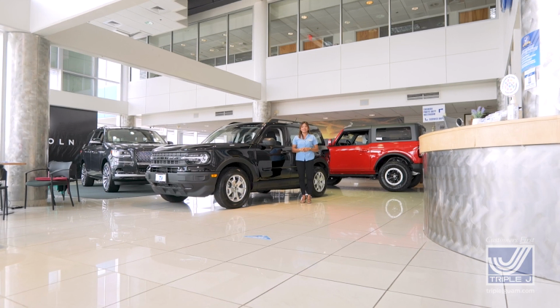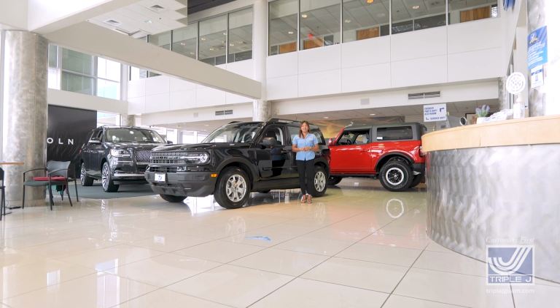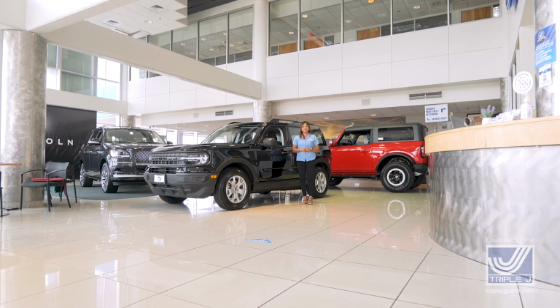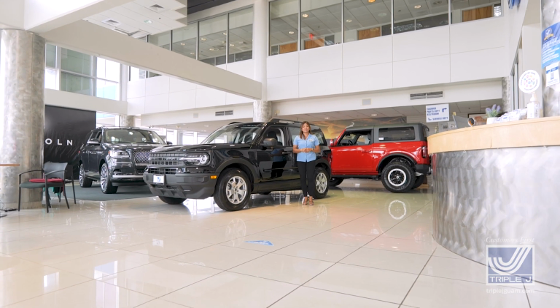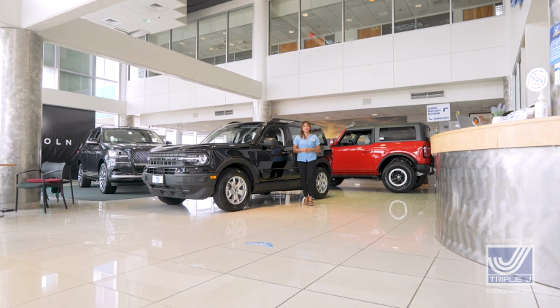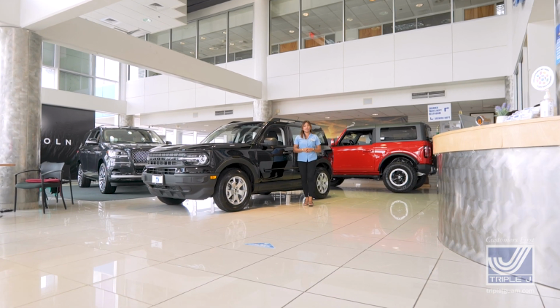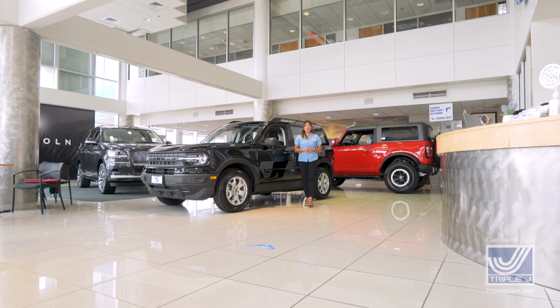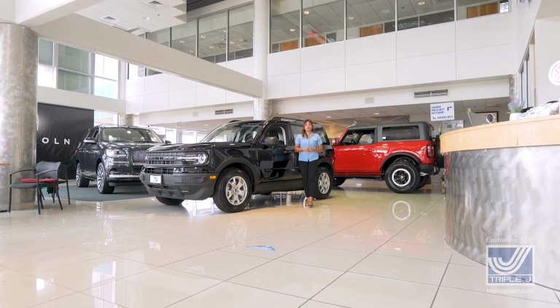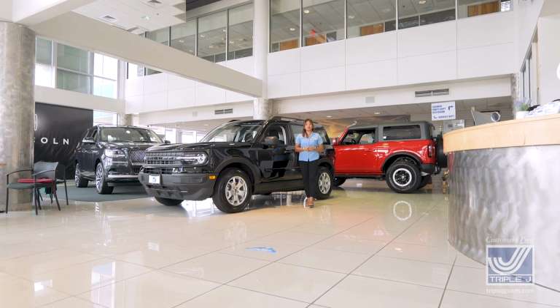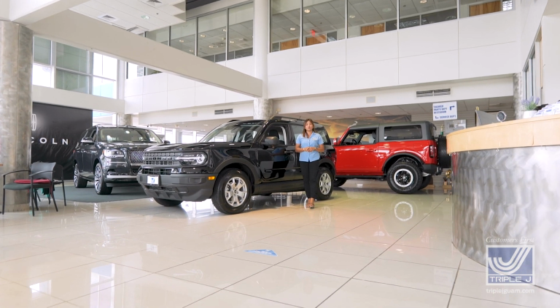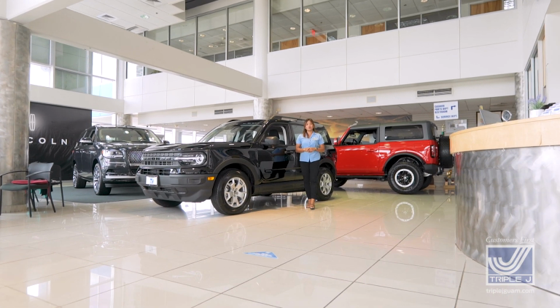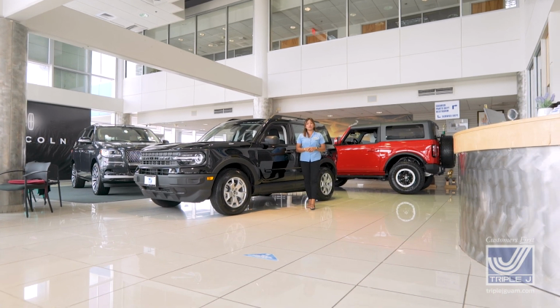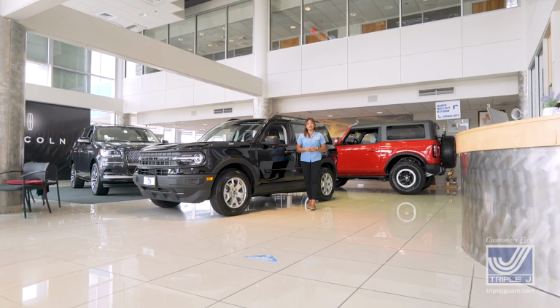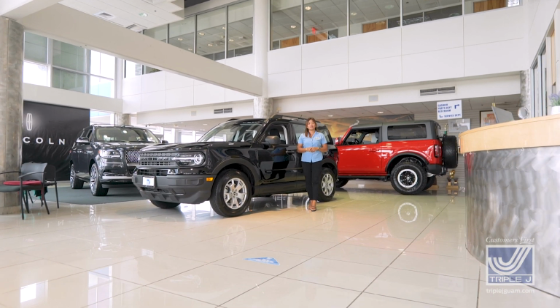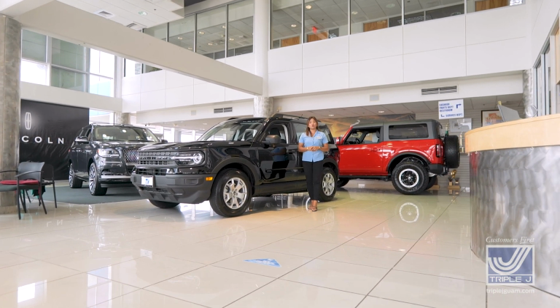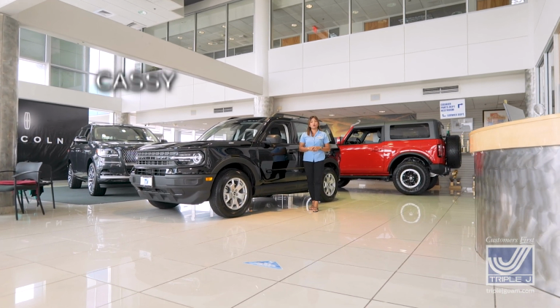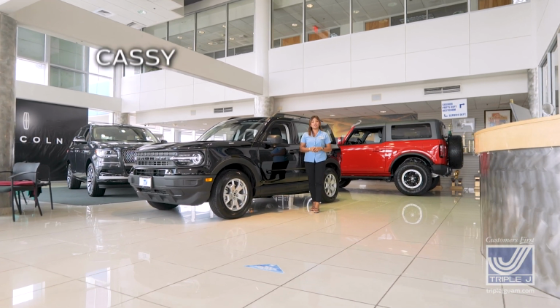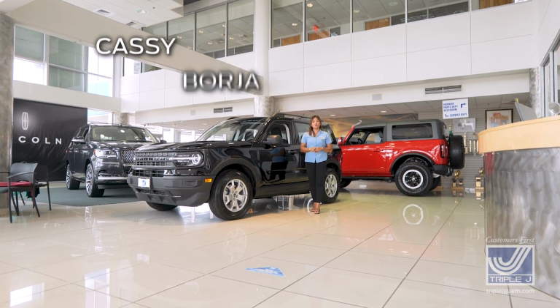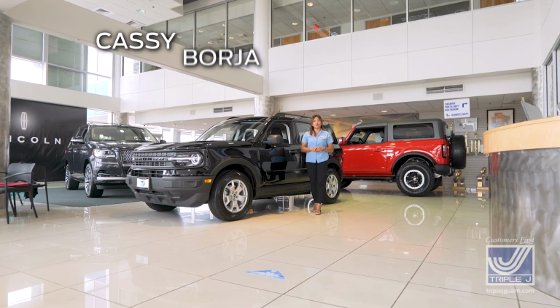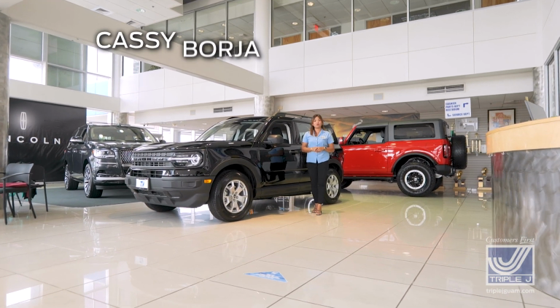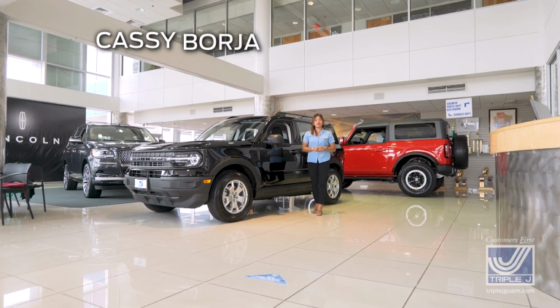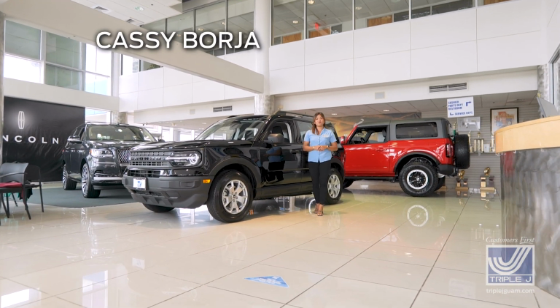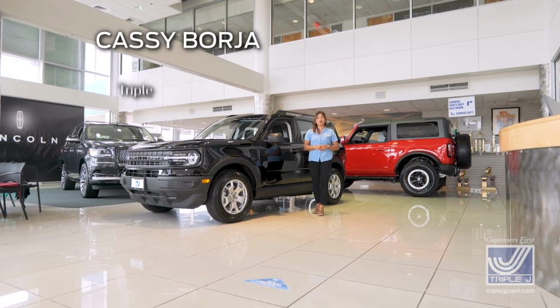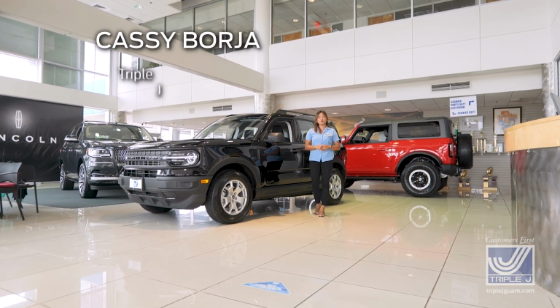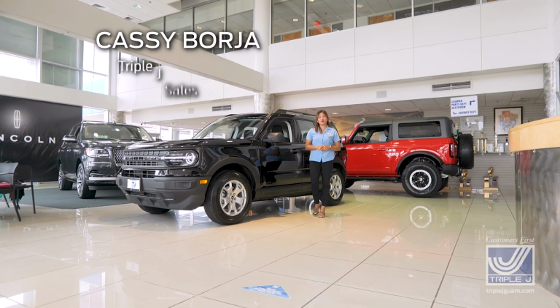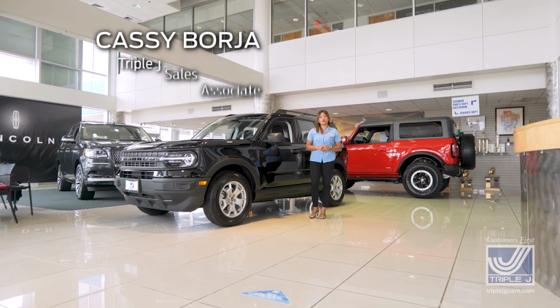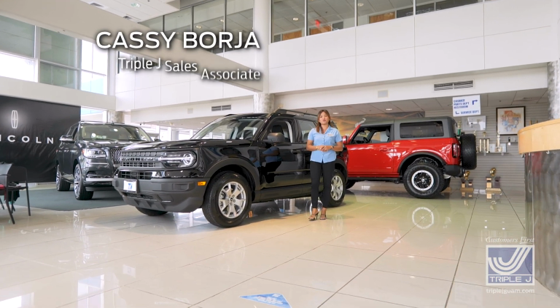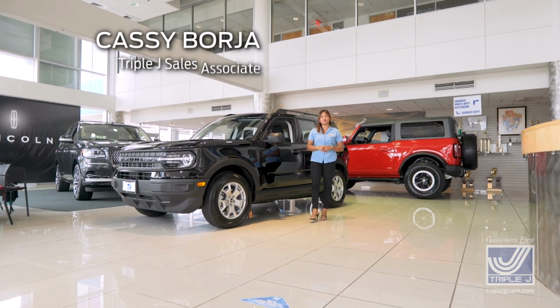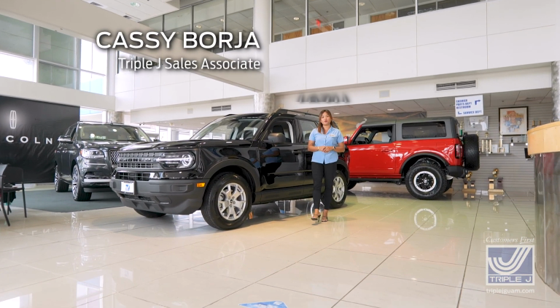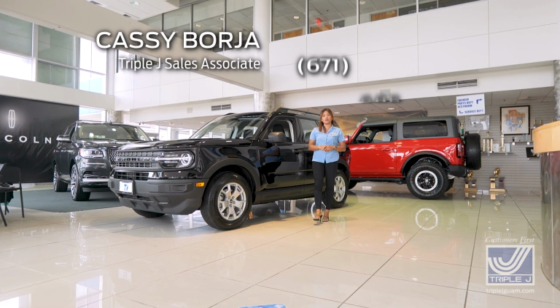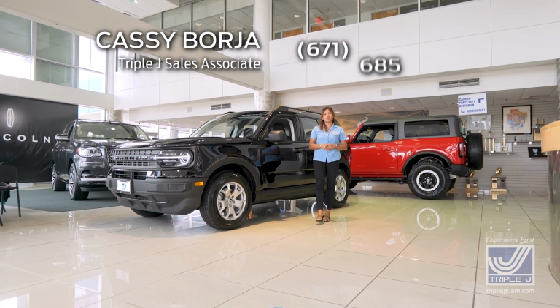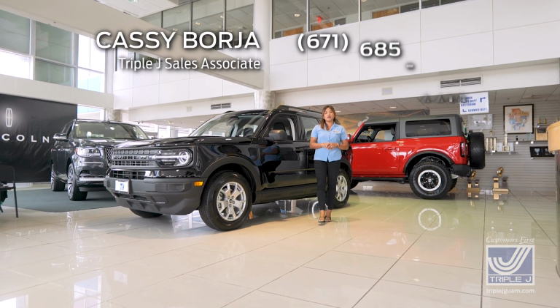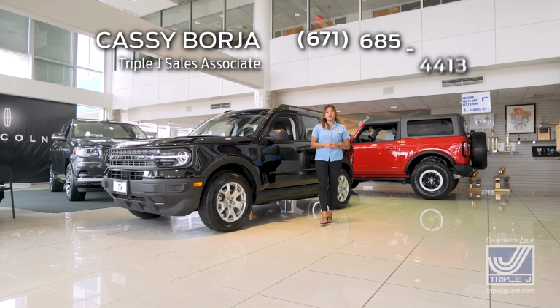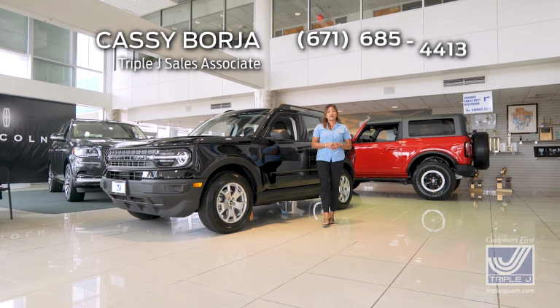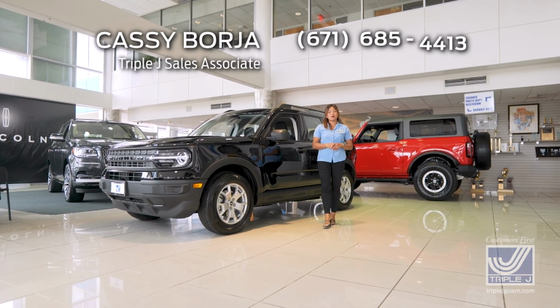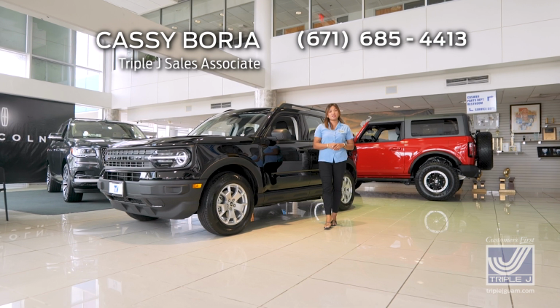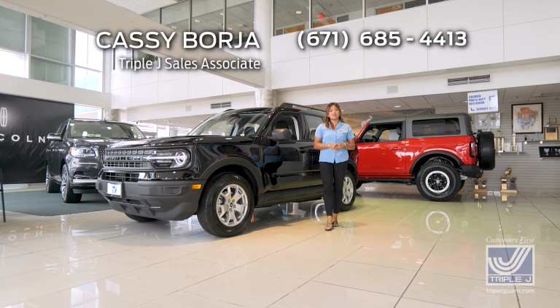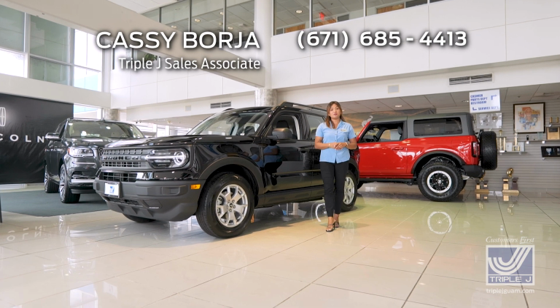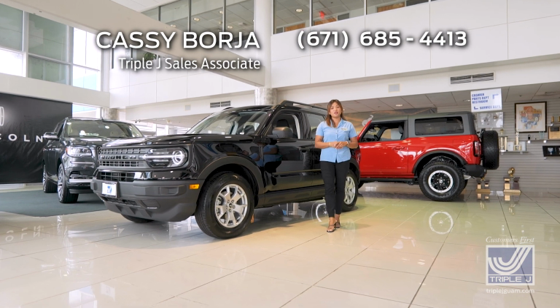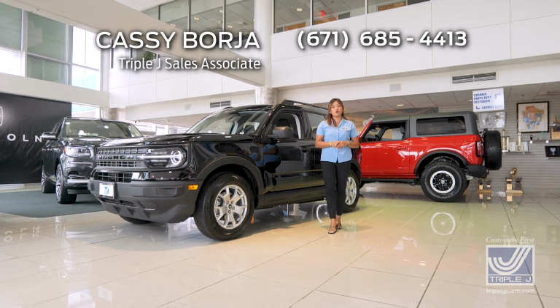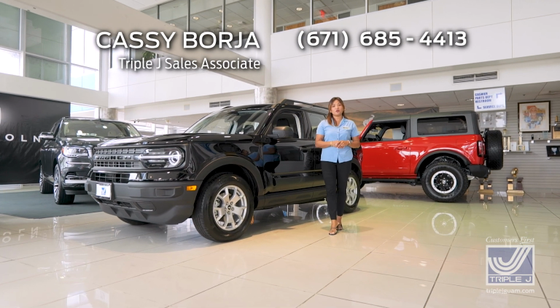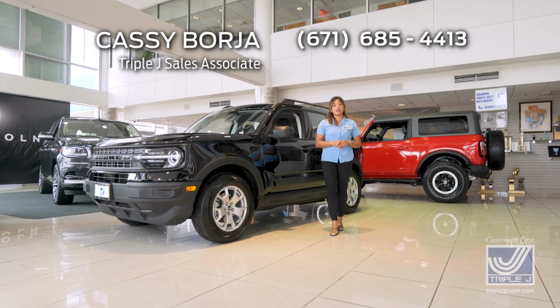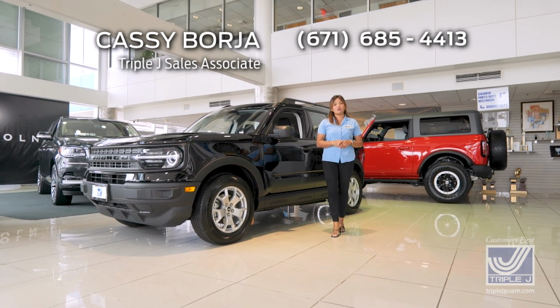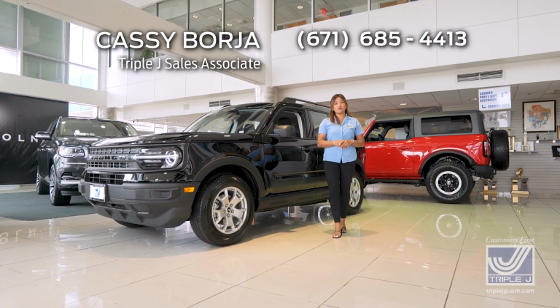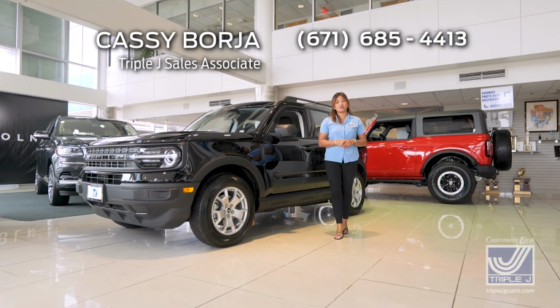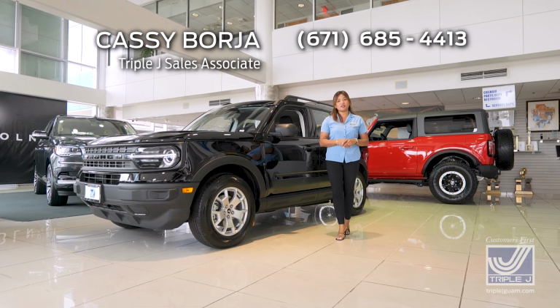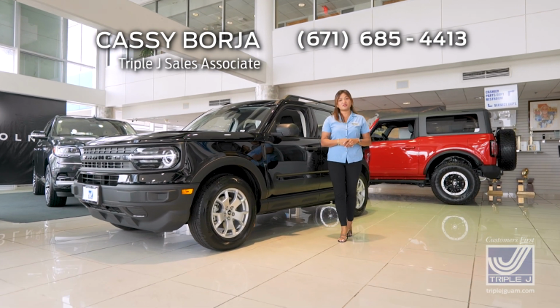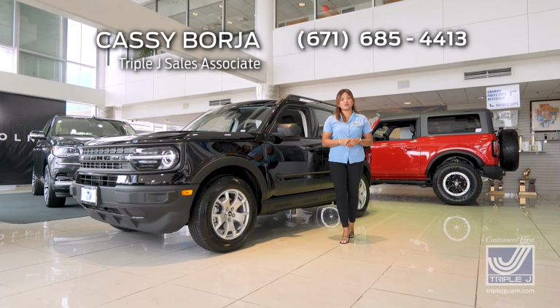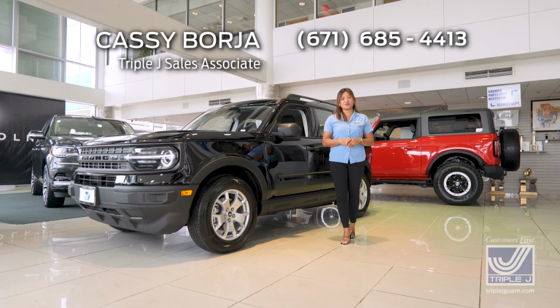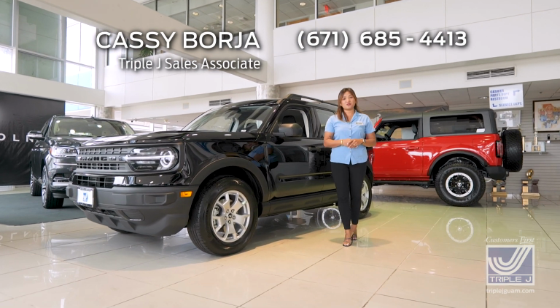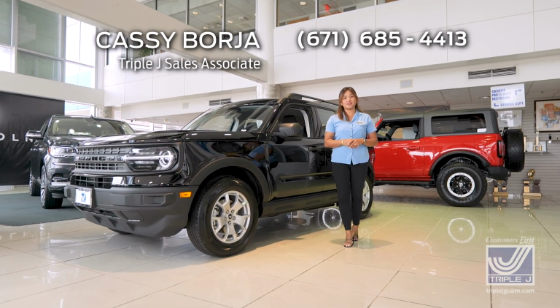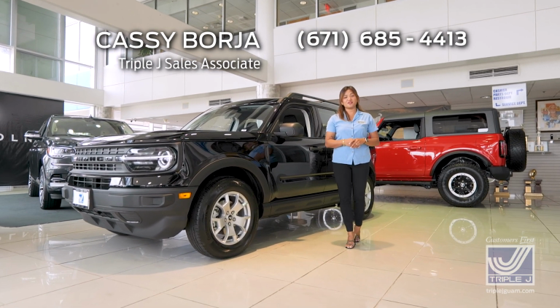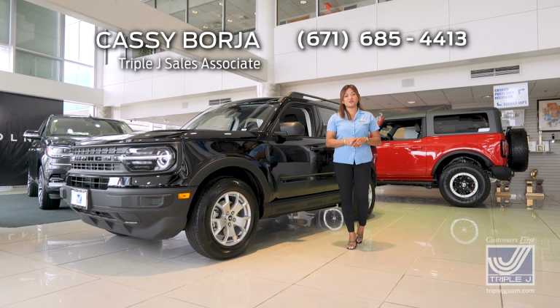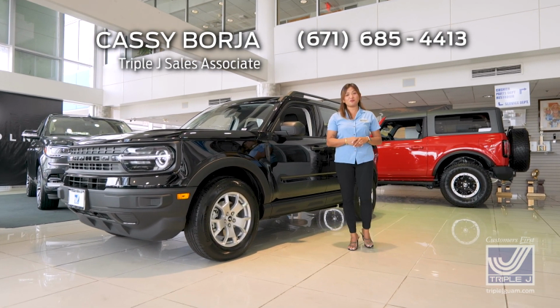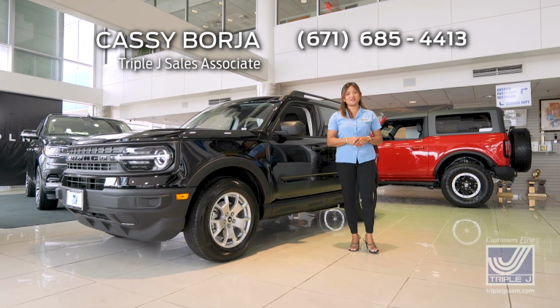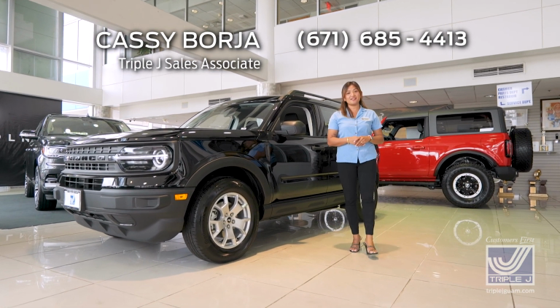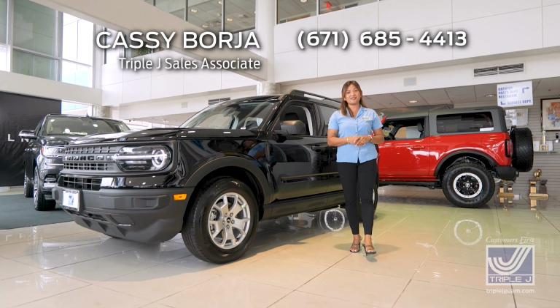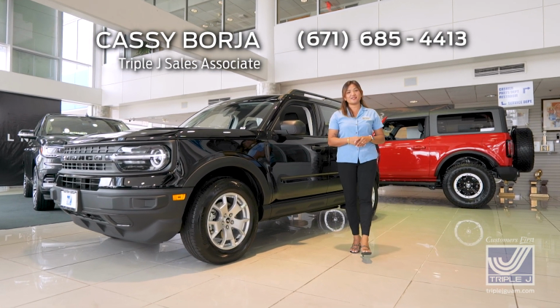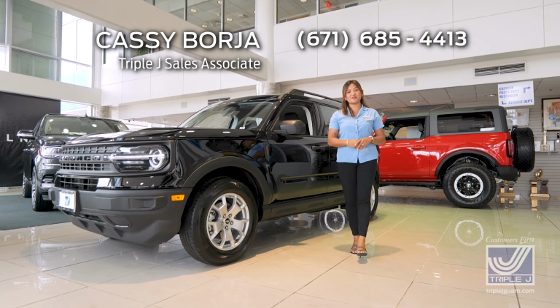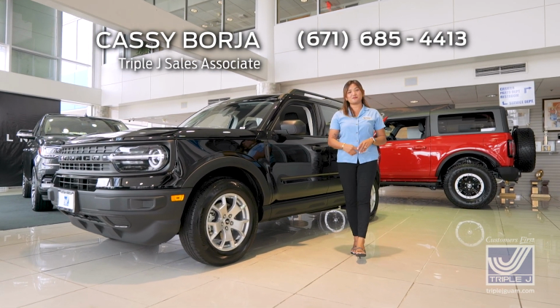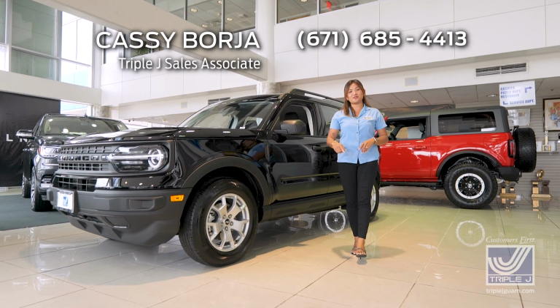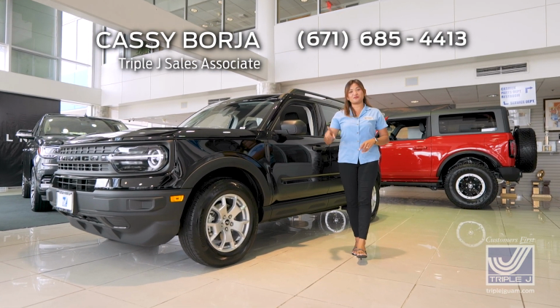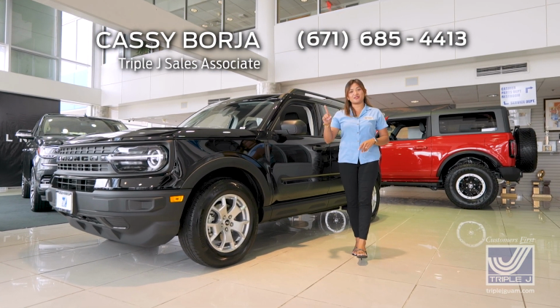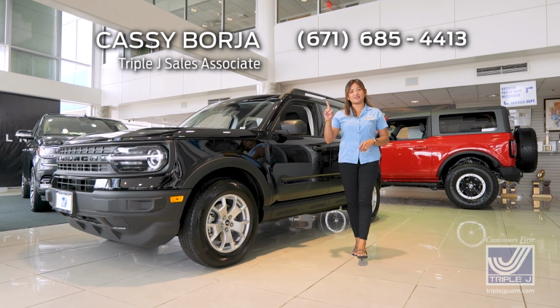Let's take a test drive today in the 2023 Ford Bronco Sport. Come and see me or any of our sales associates at Triple J — customers first.